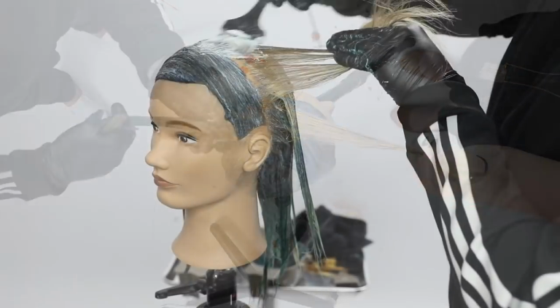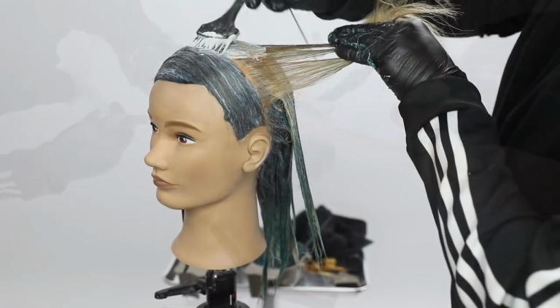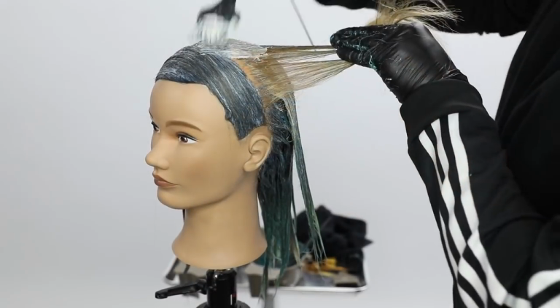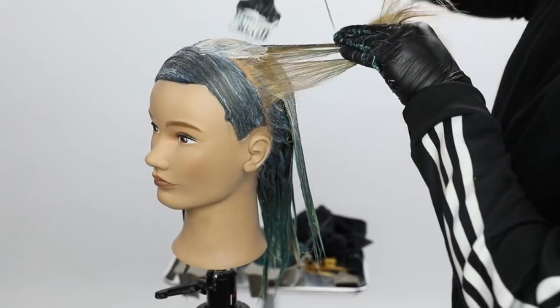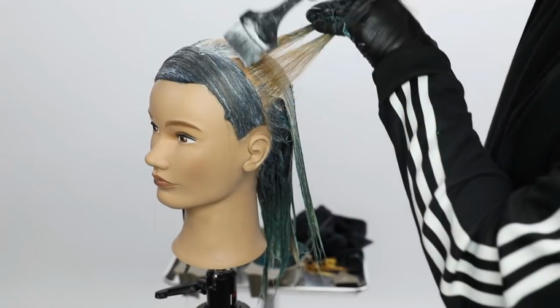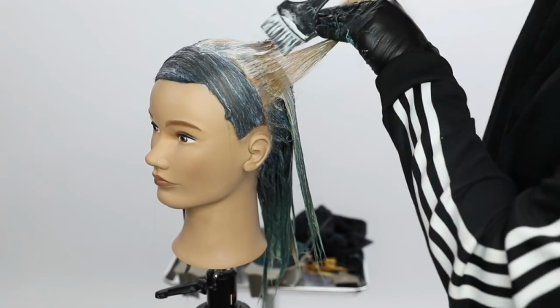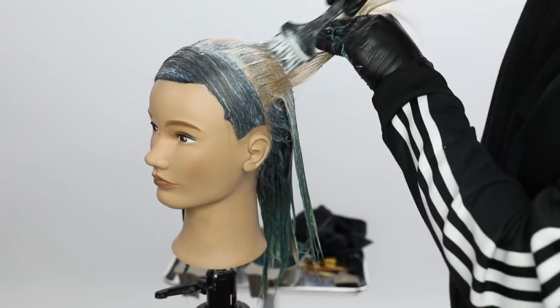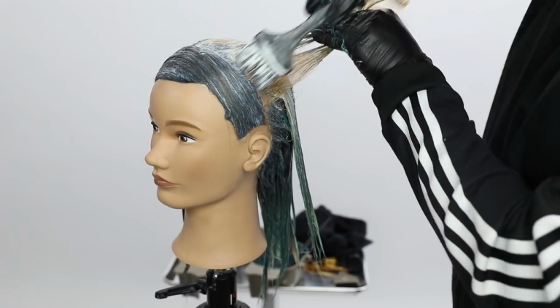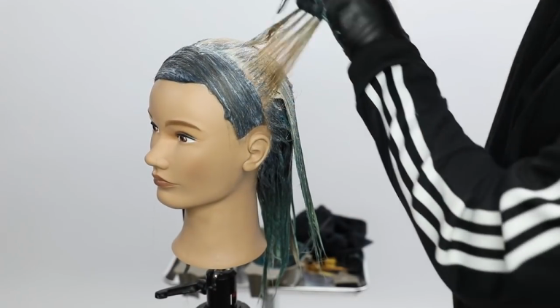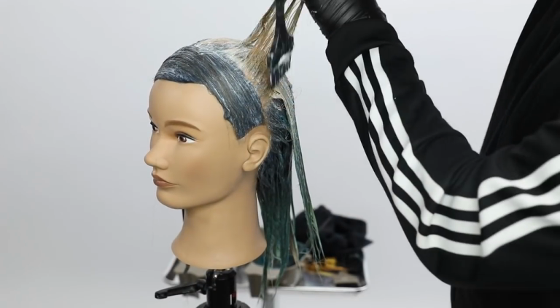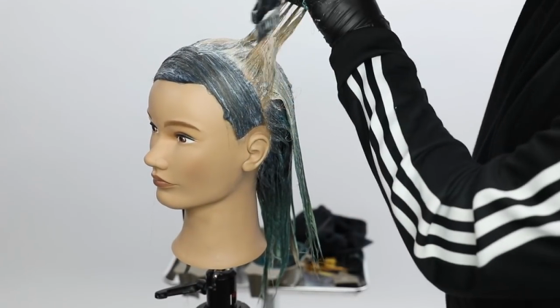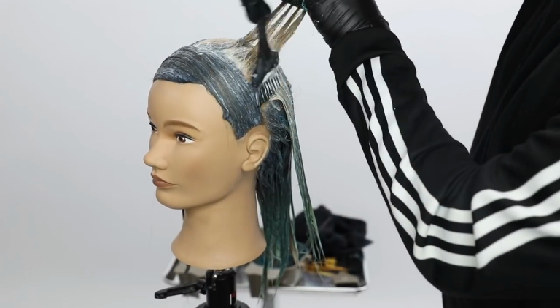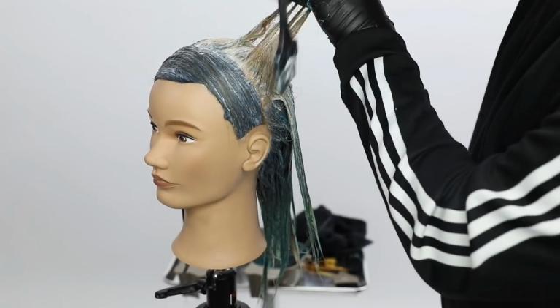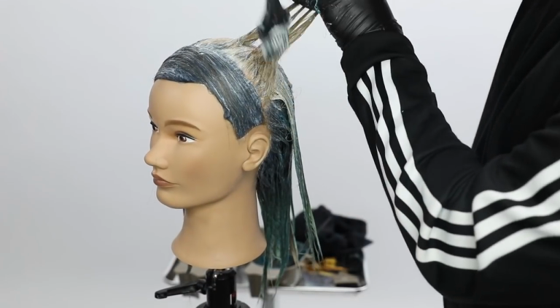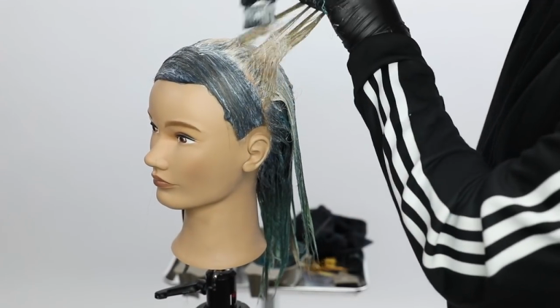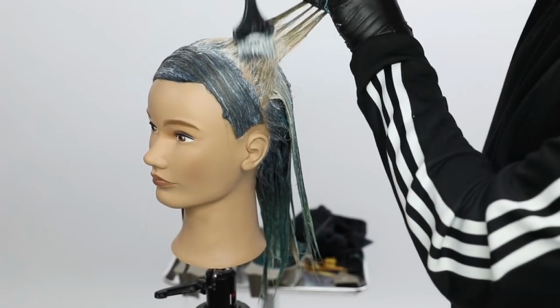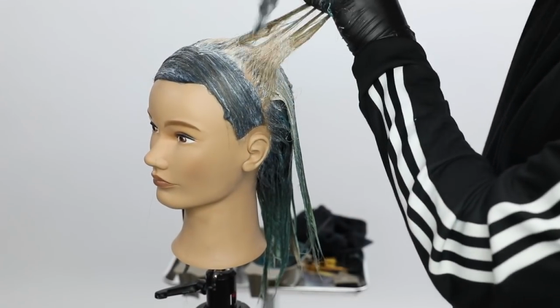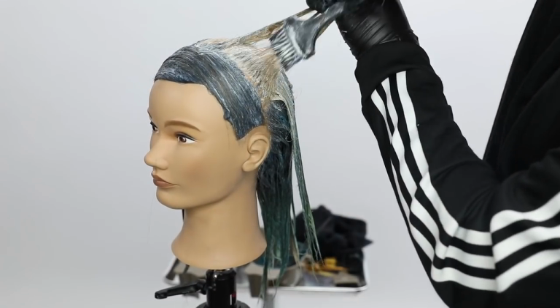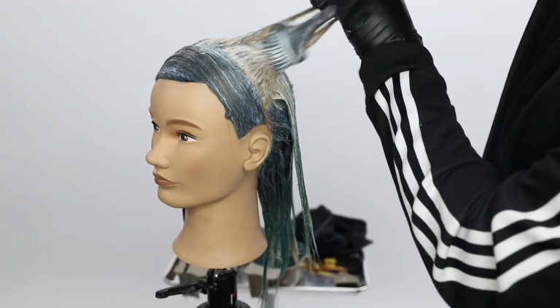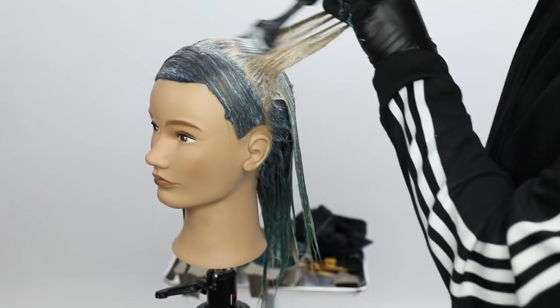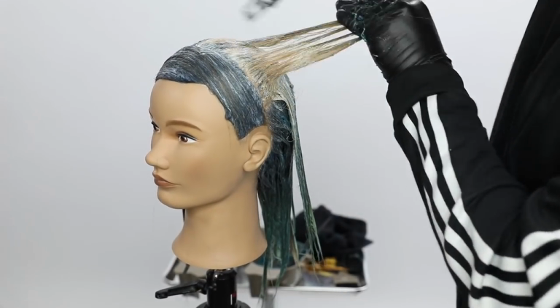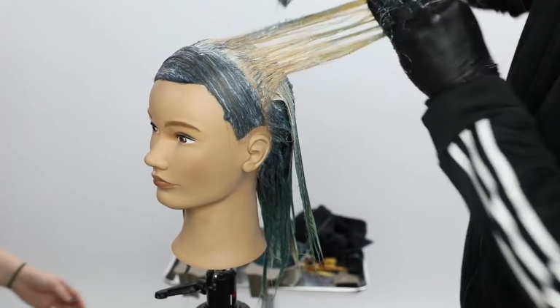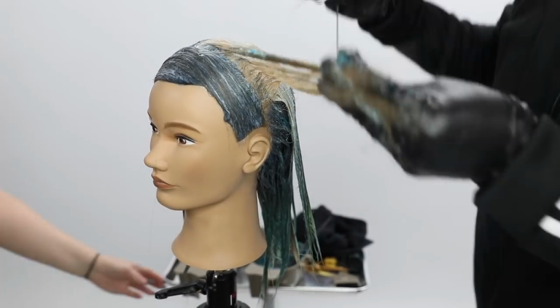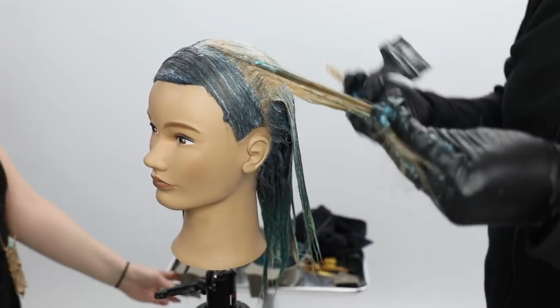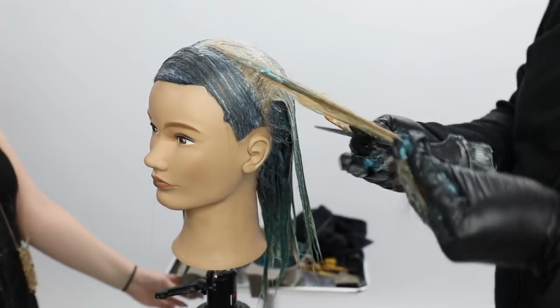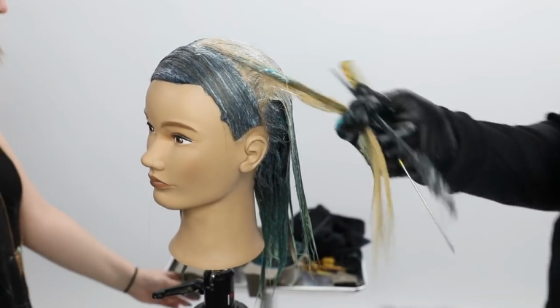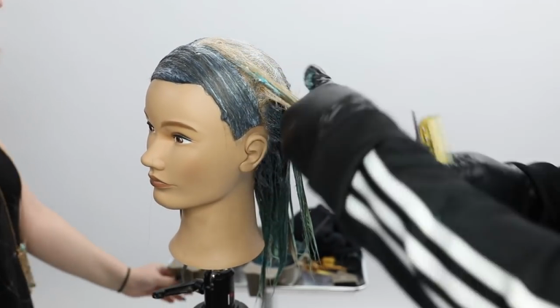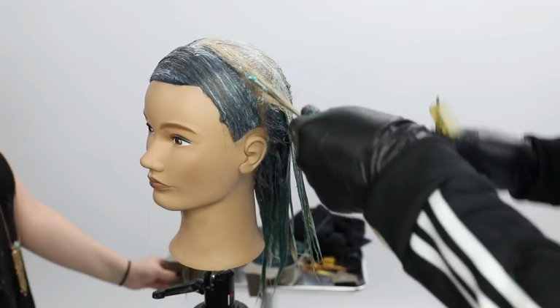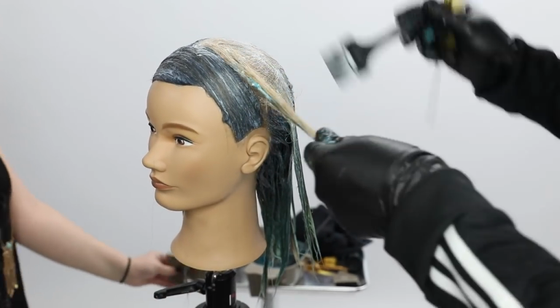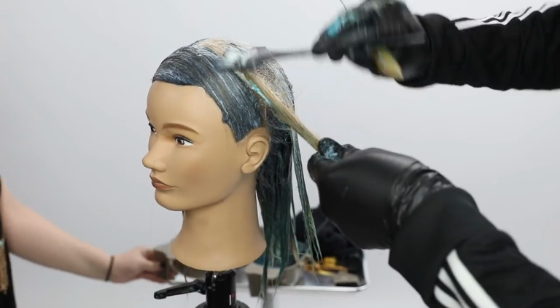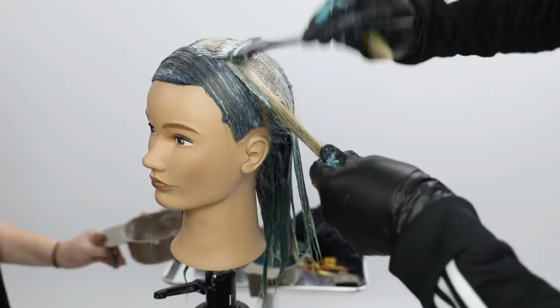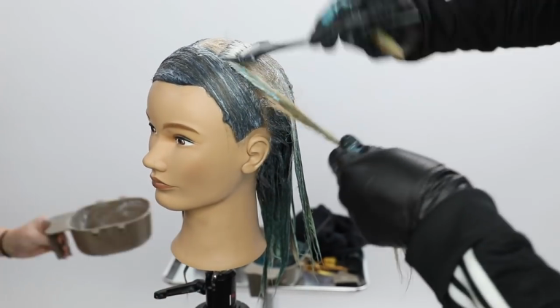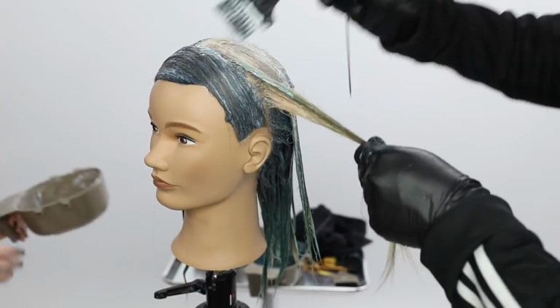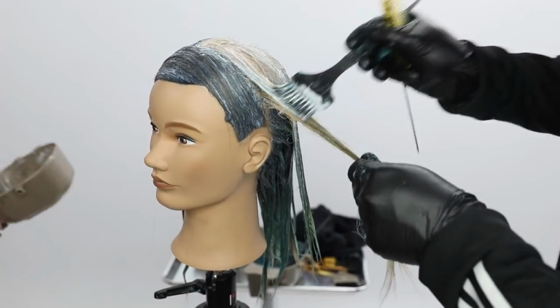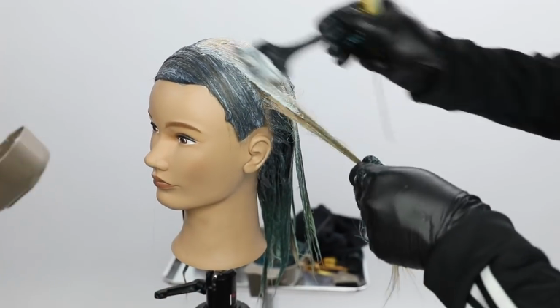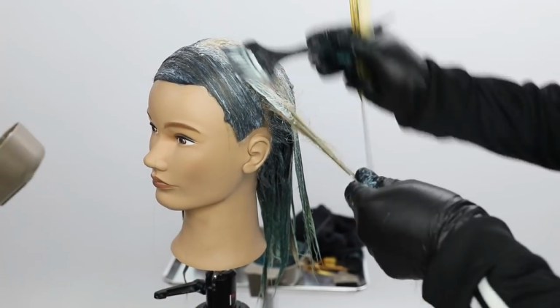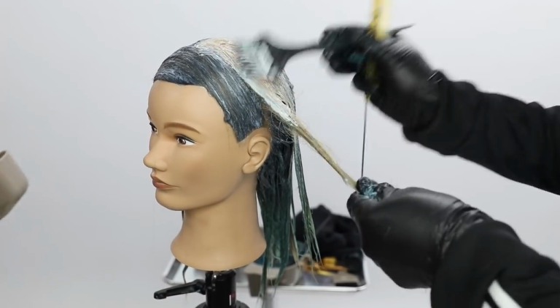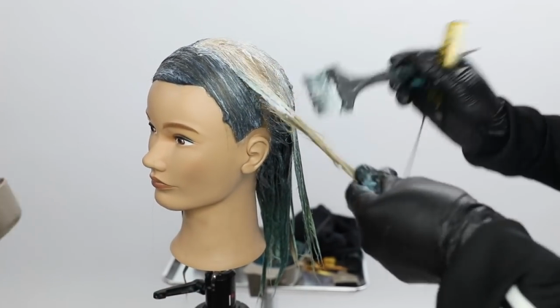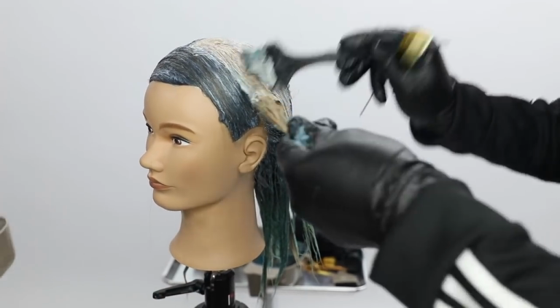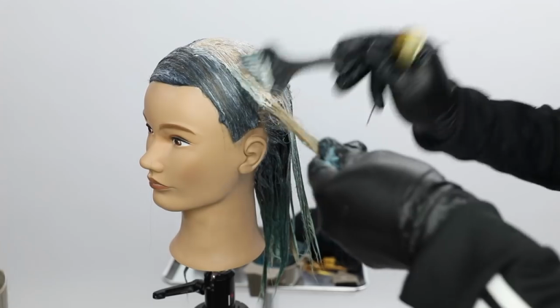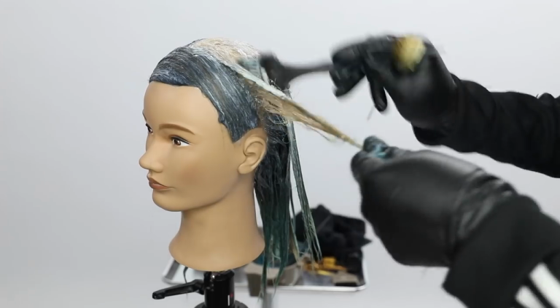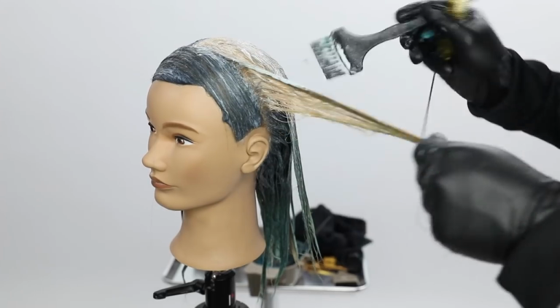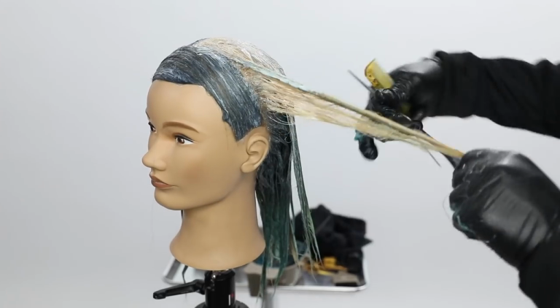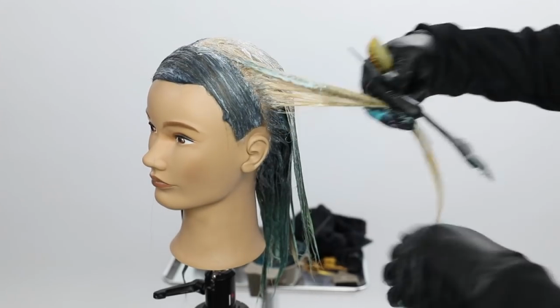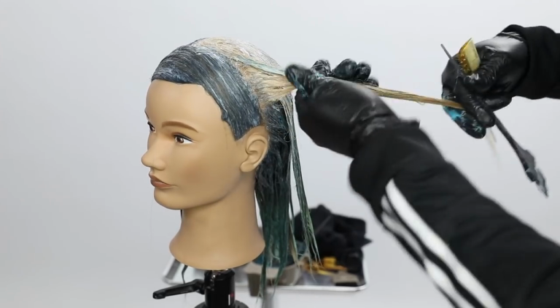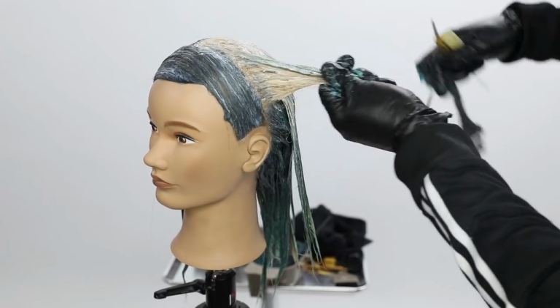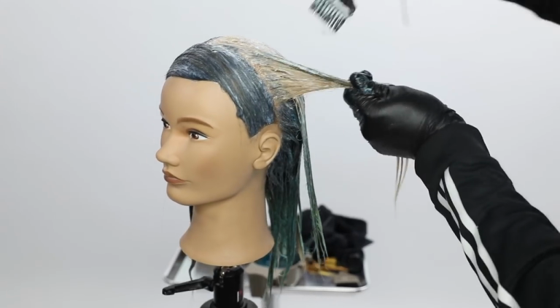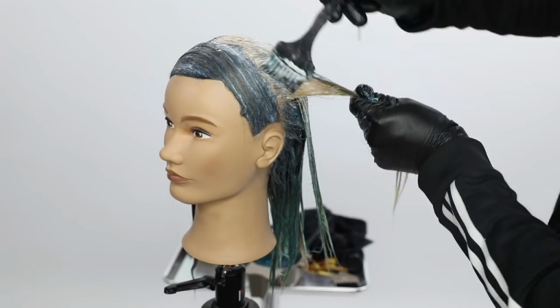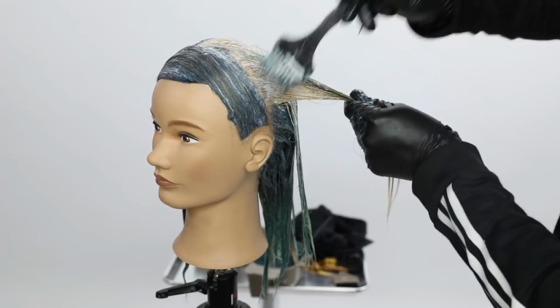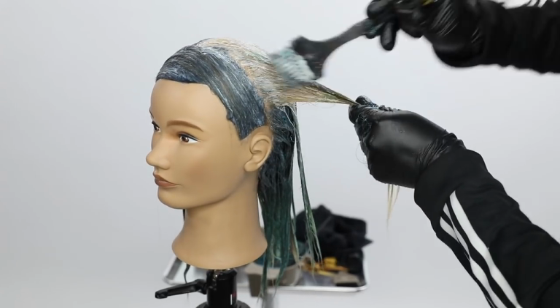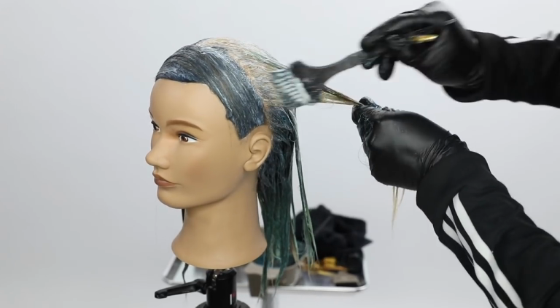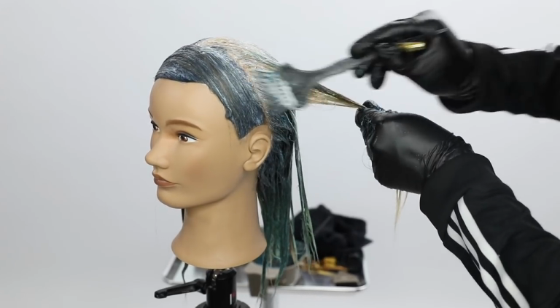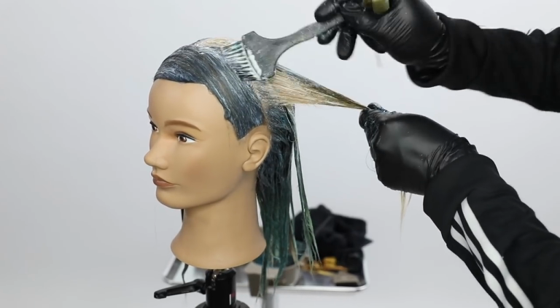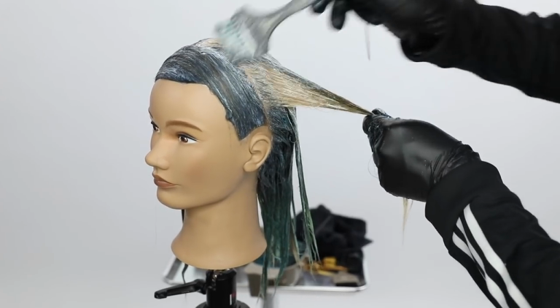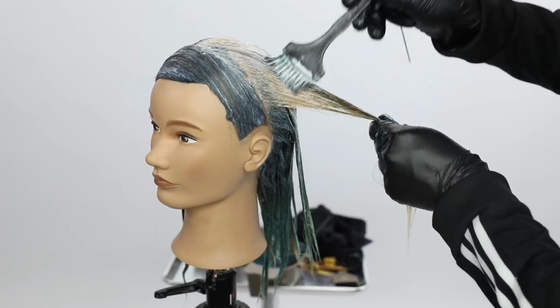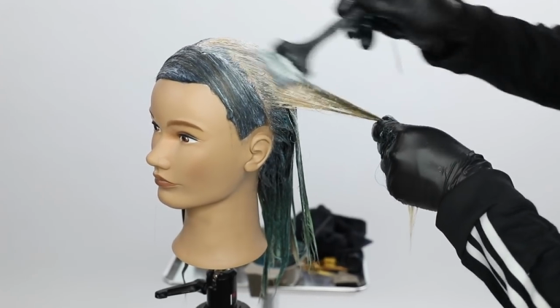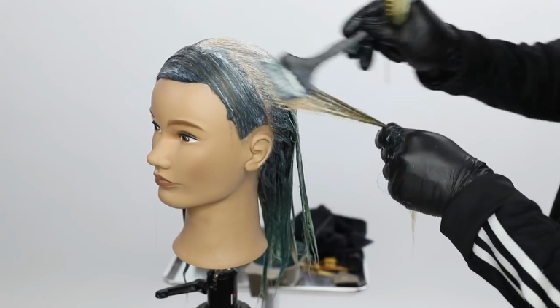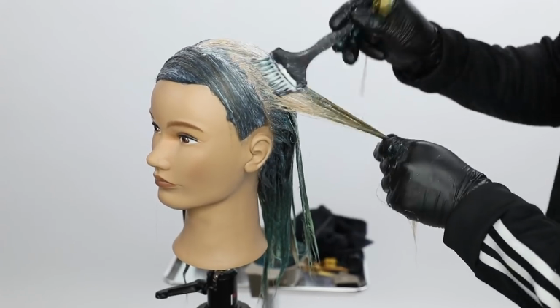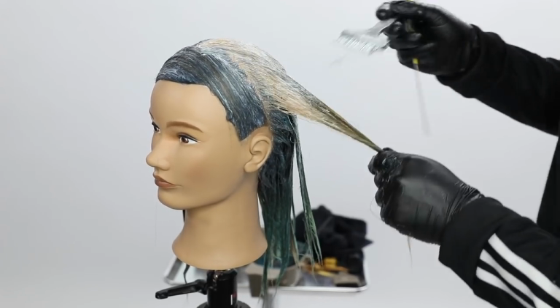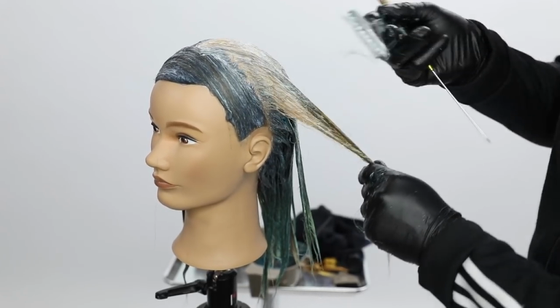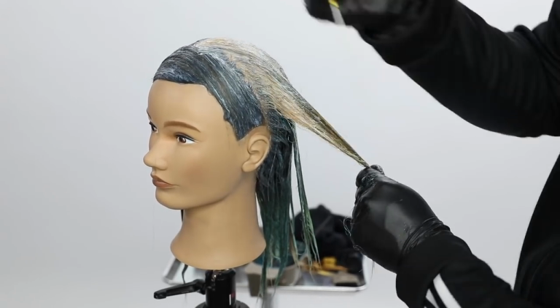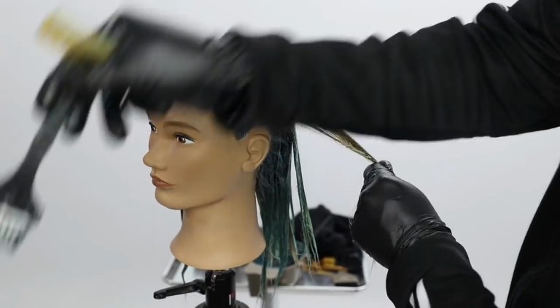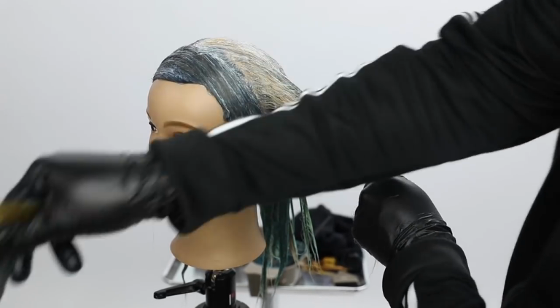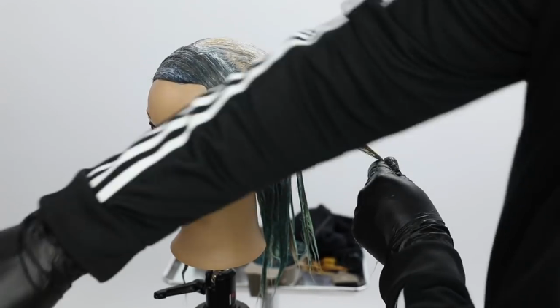I take my last section — same thing: paint the scalp, go down to the mid shaft, and then paint the mint on the ends.